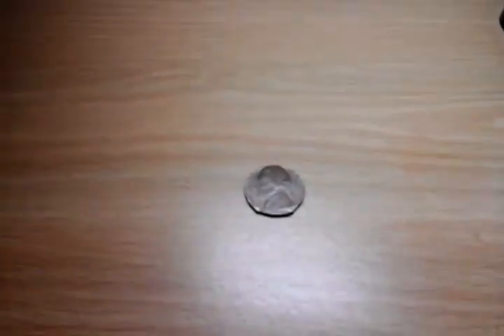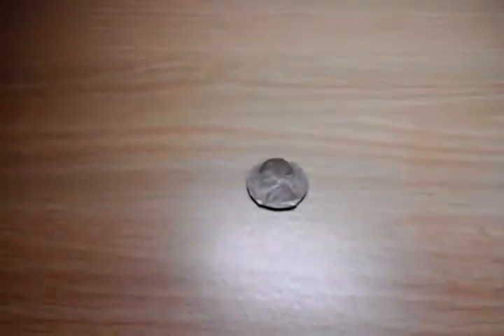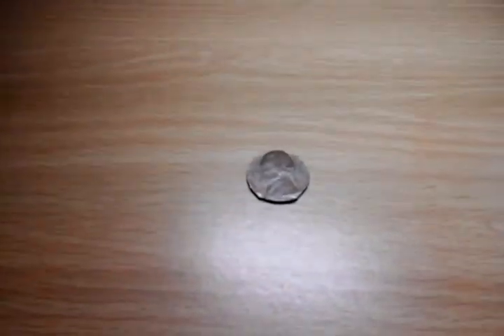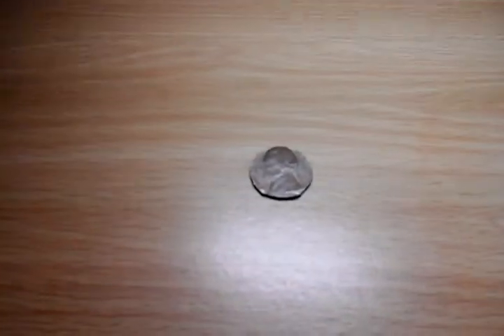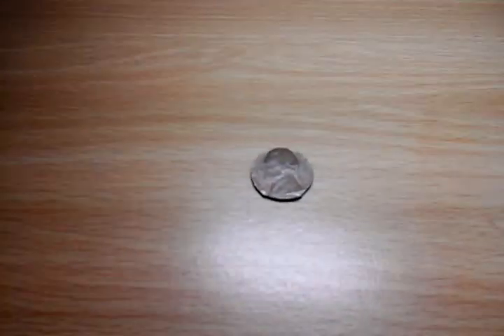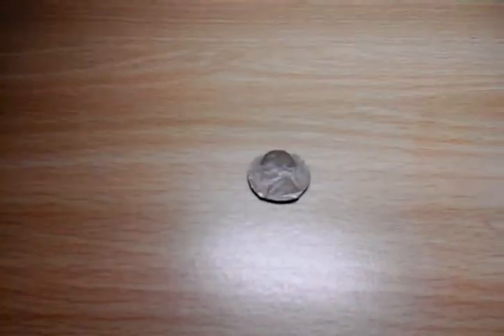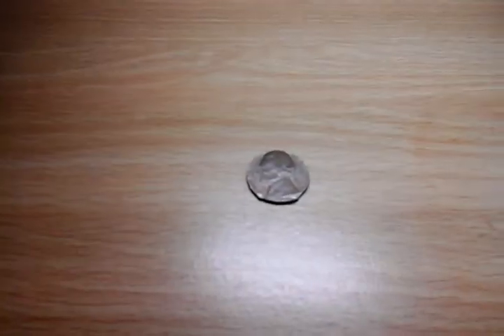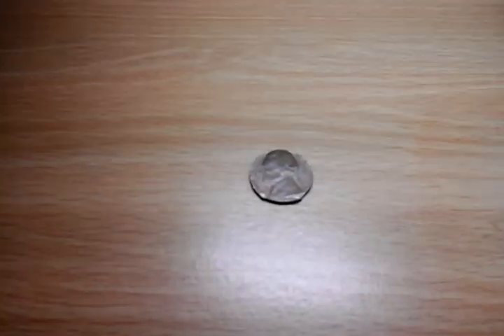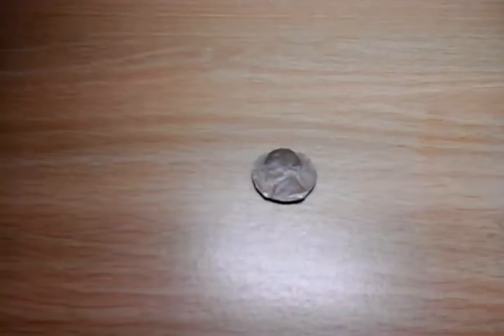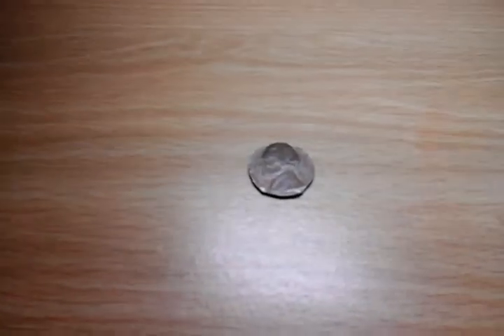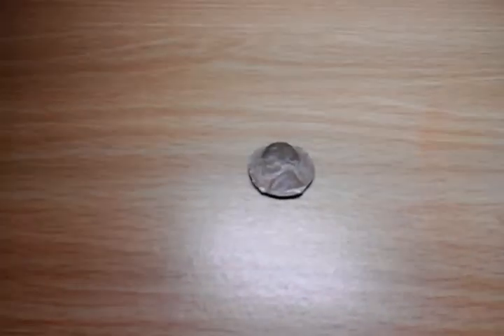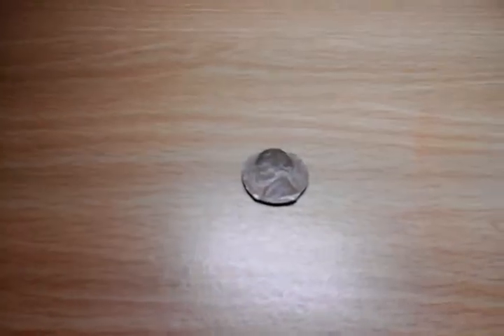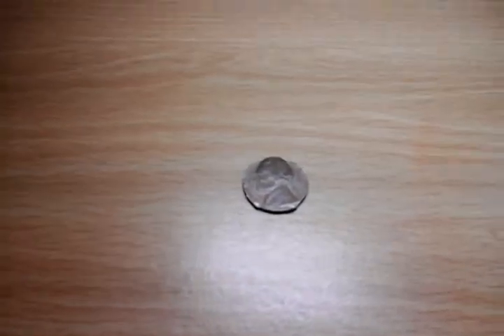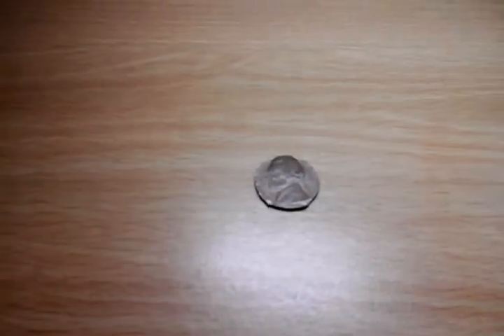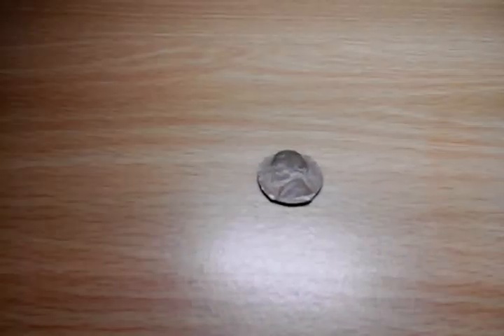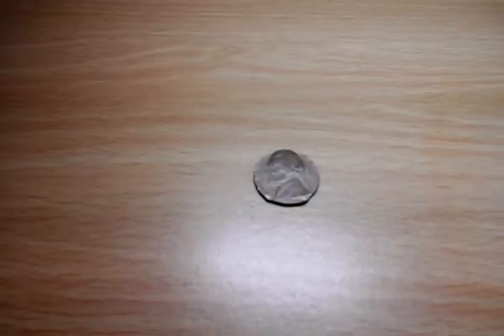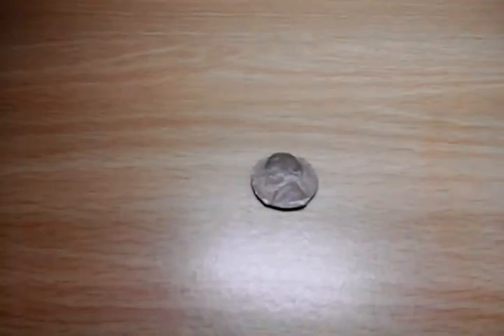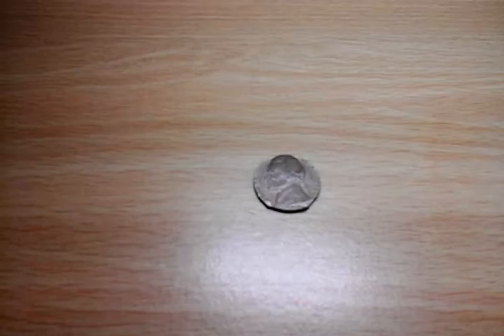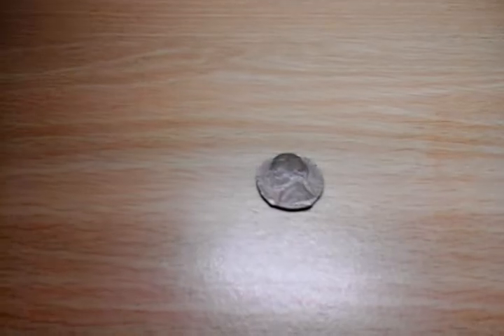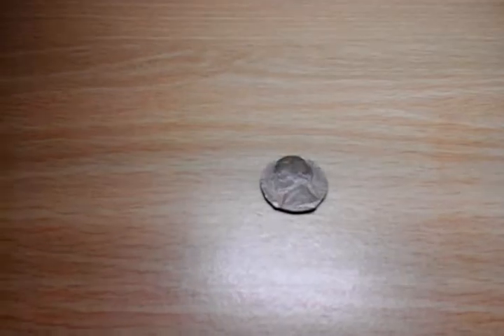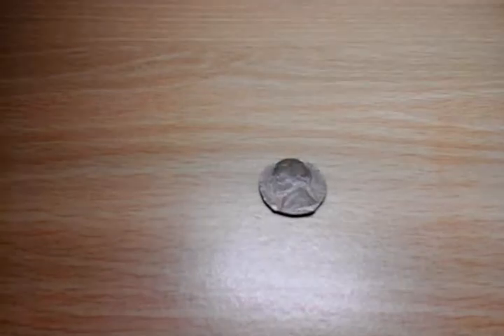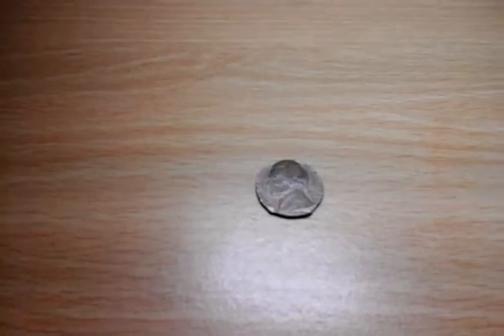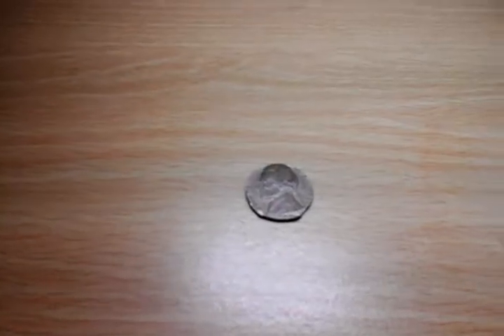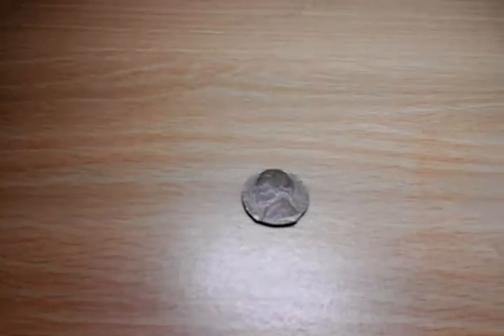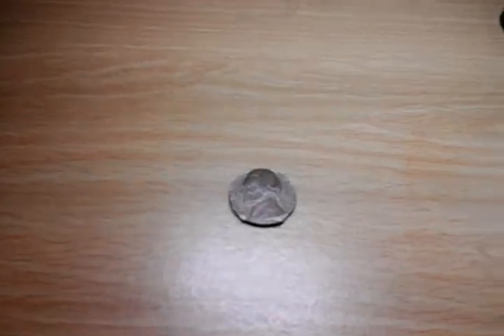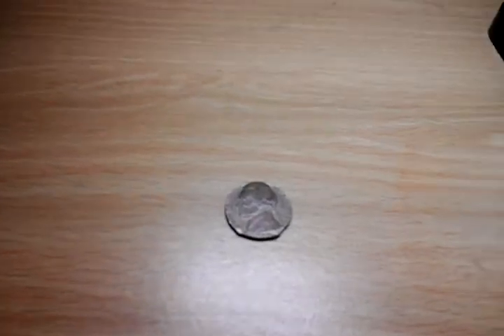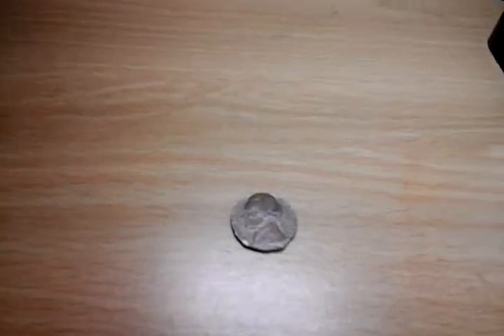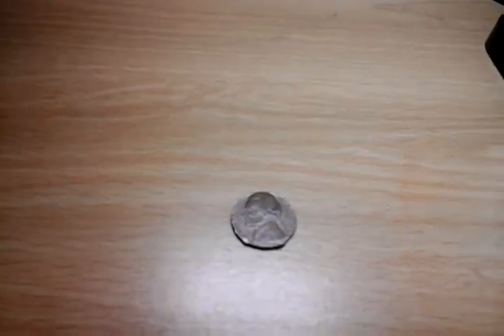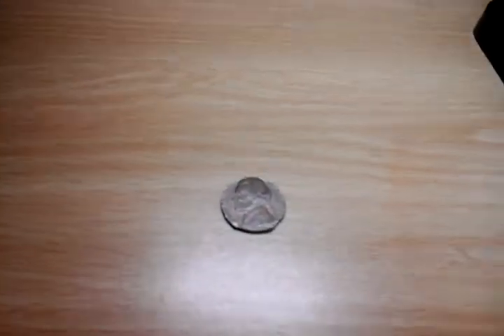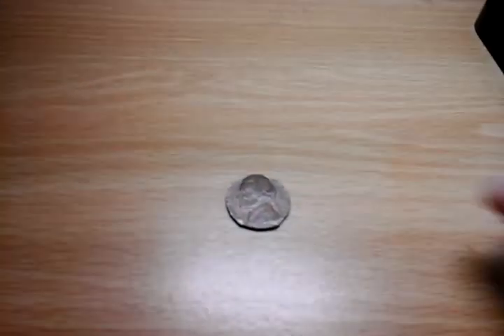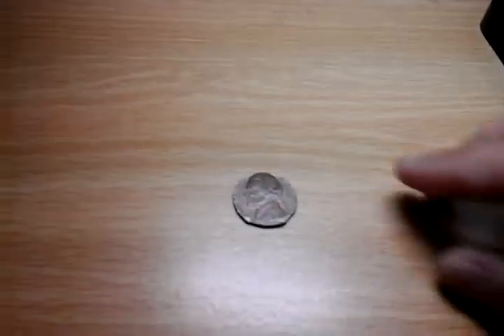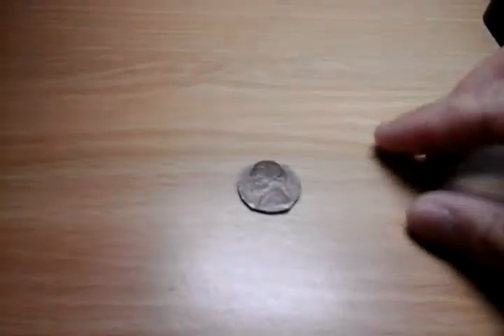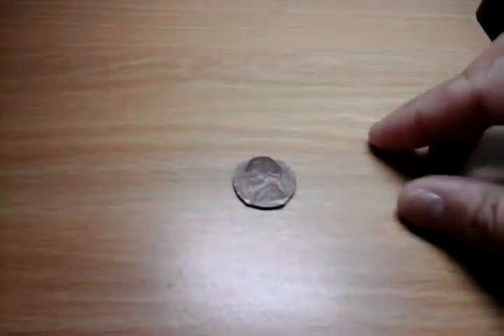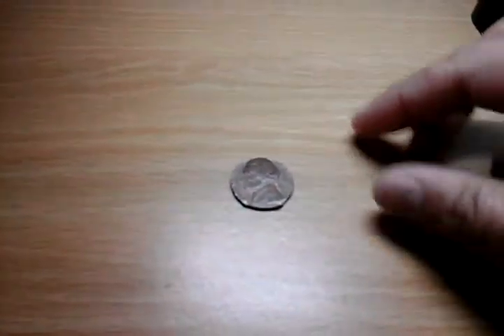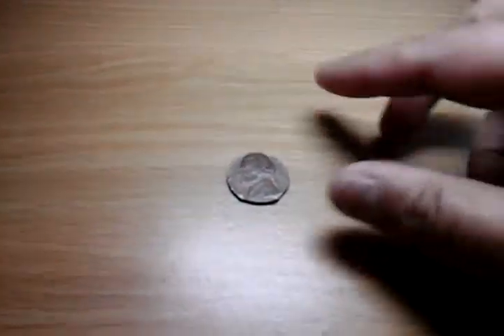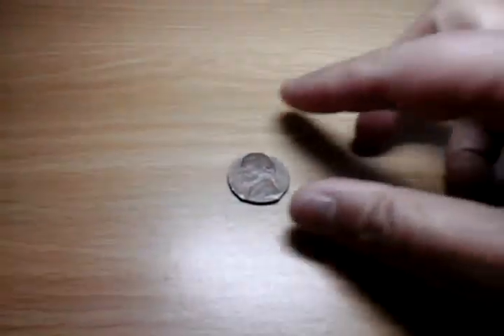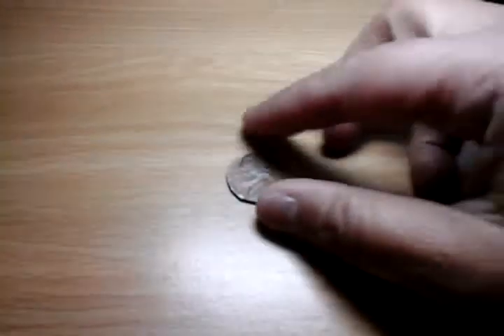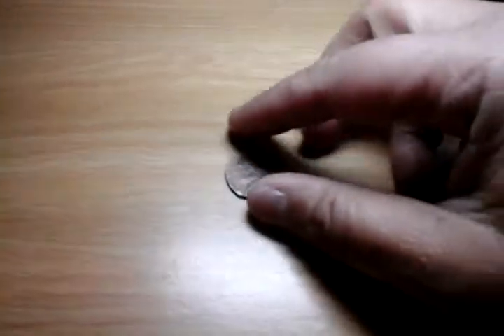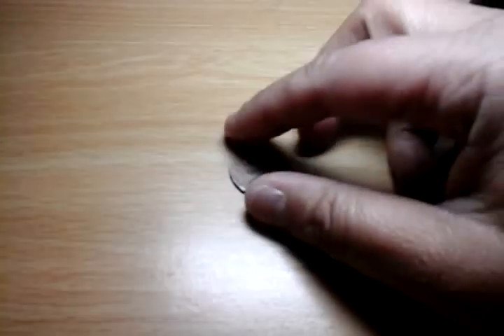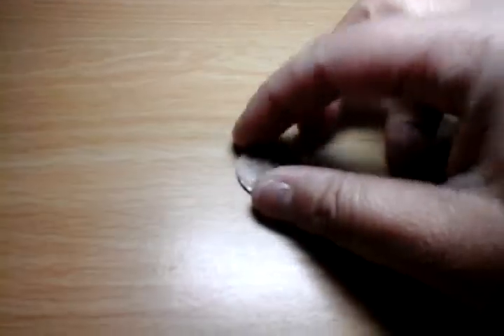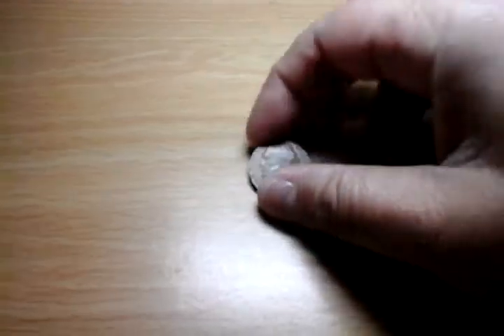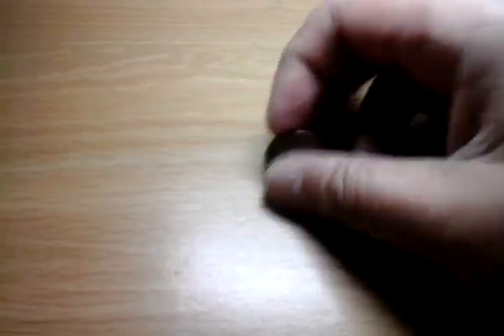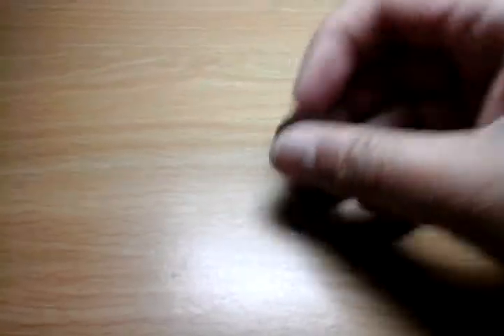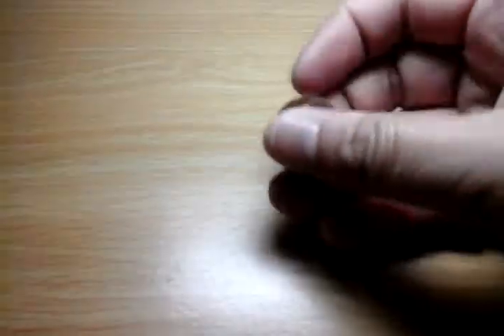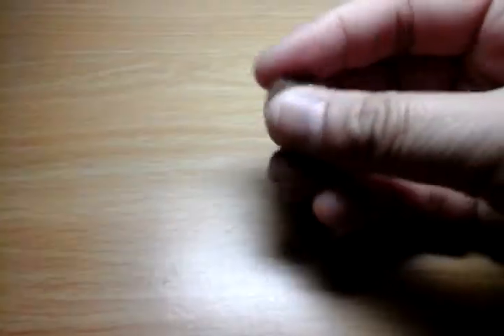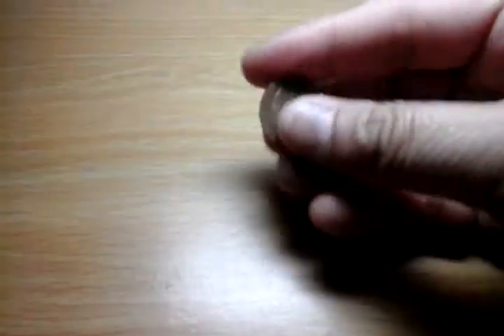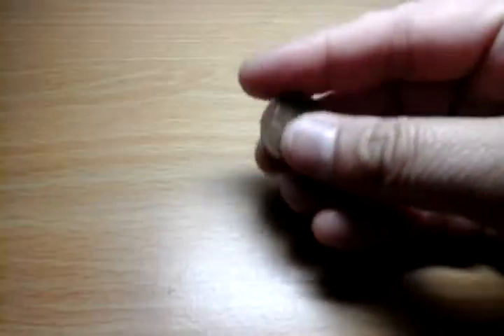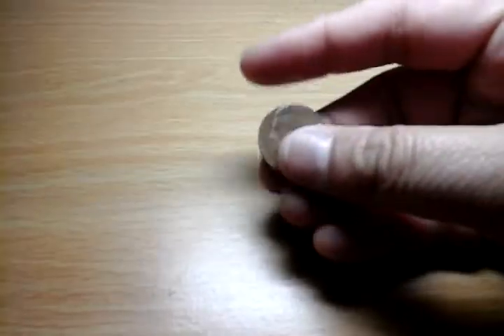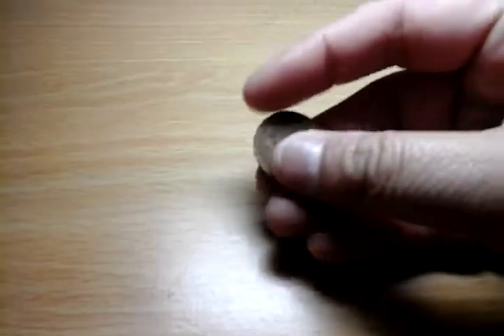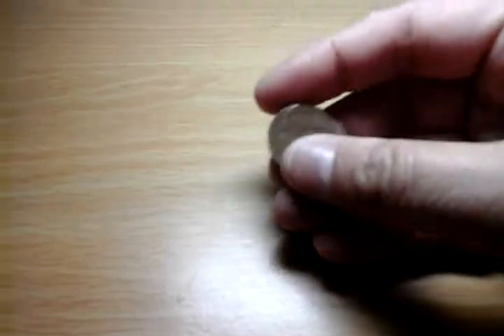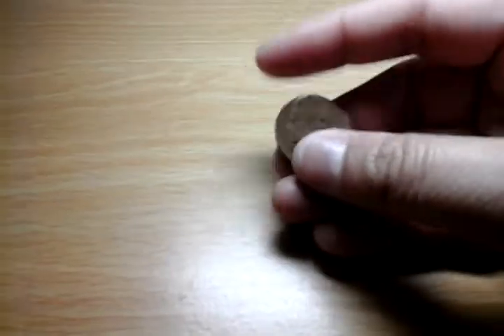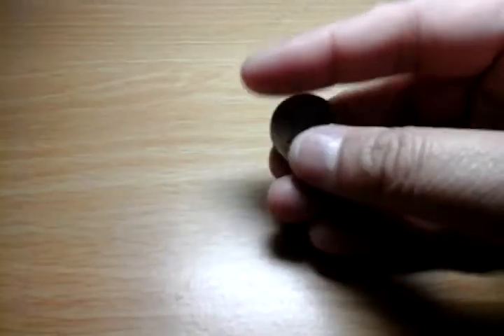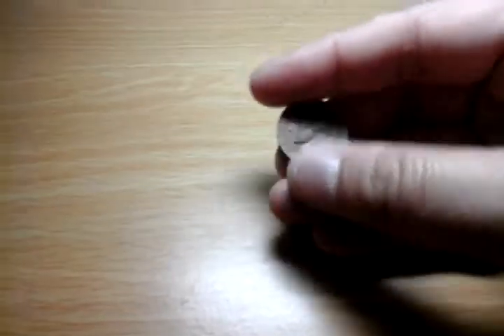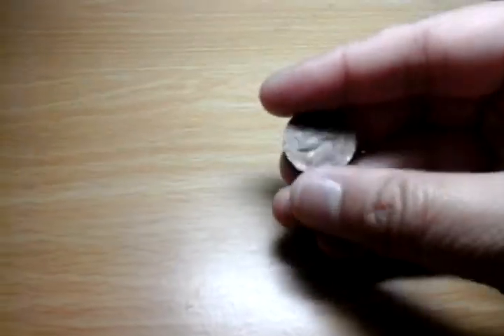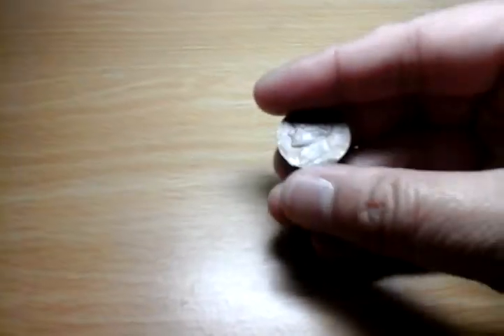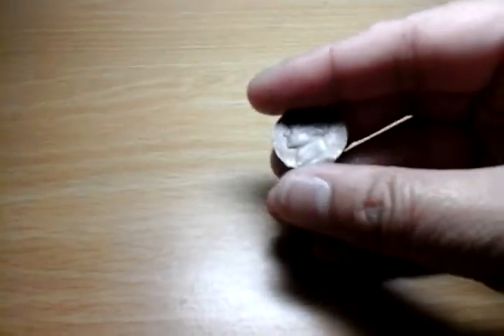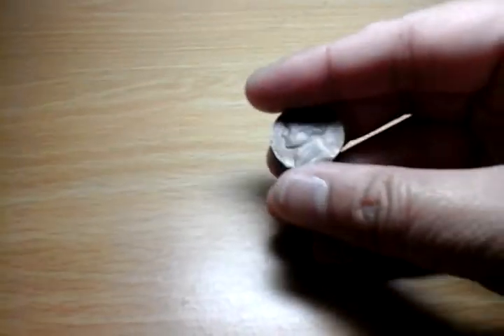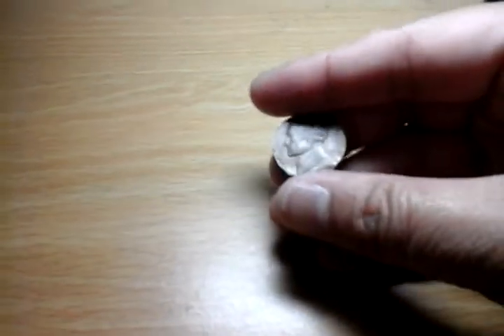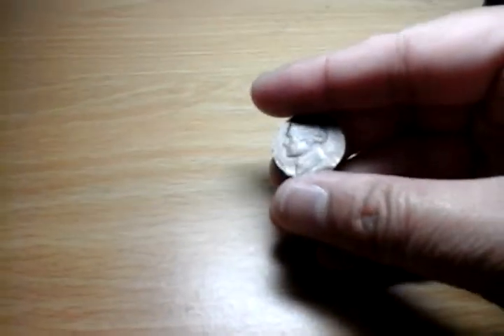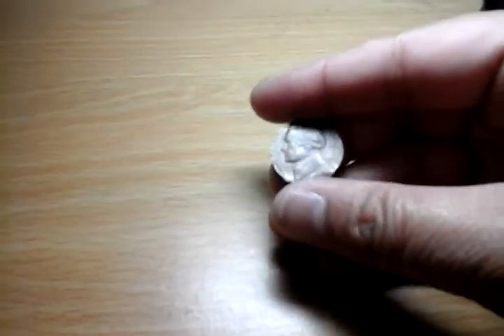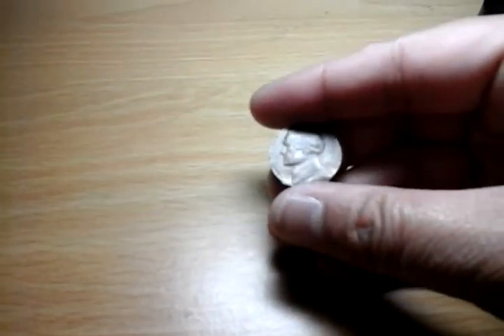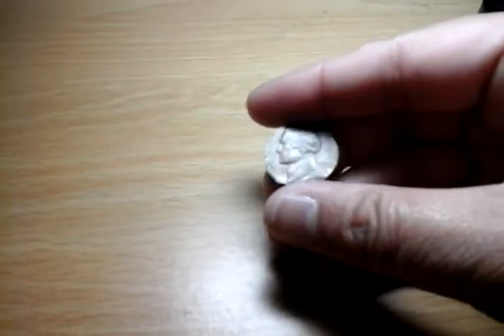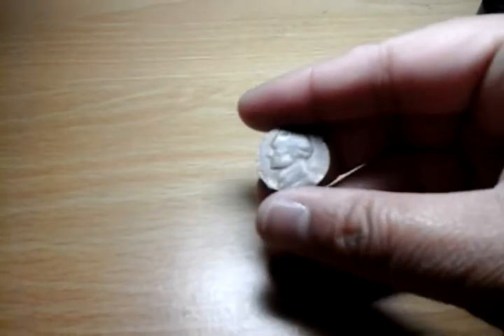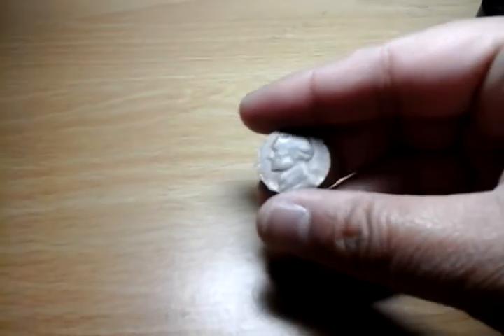This is what I found in my change. It's a nickel, but I think it's on a penny planchet.